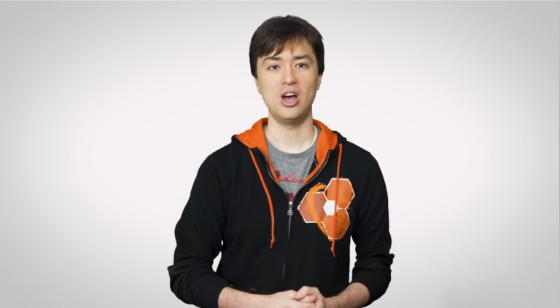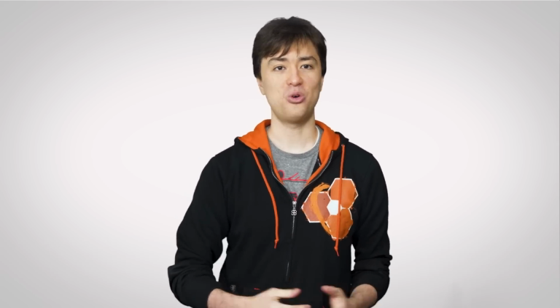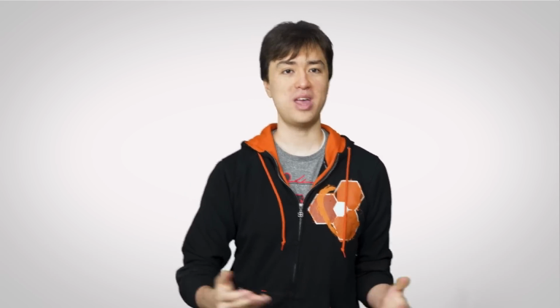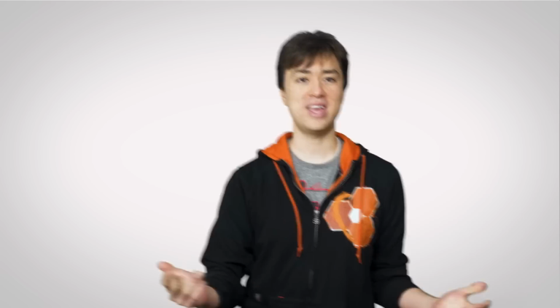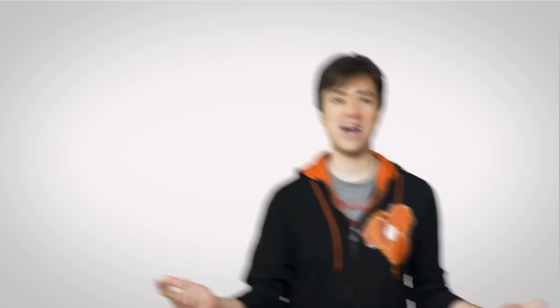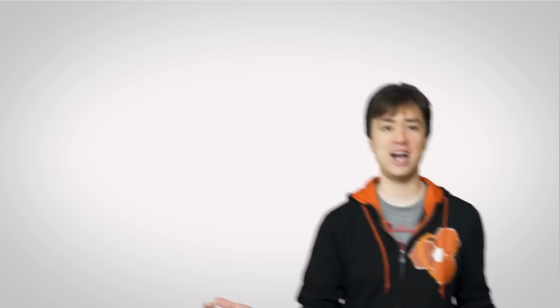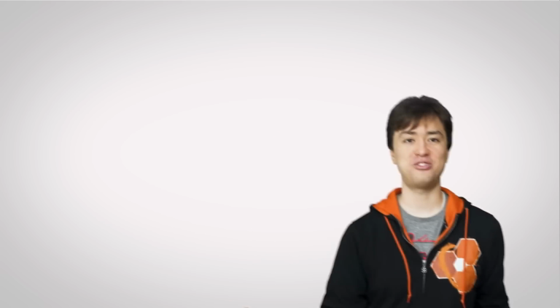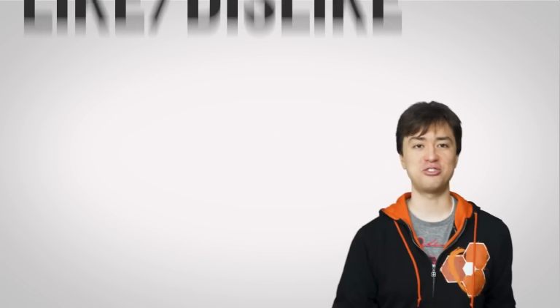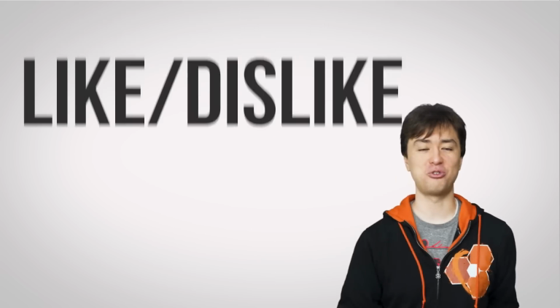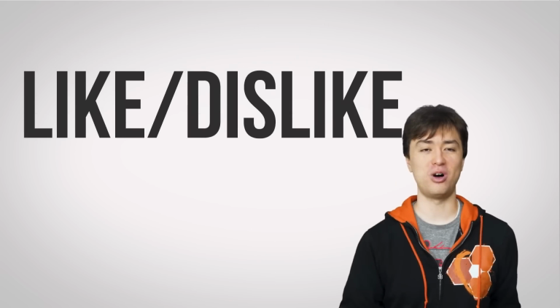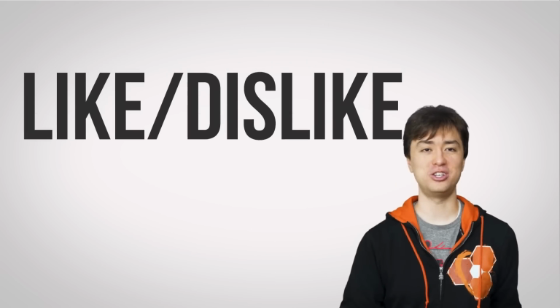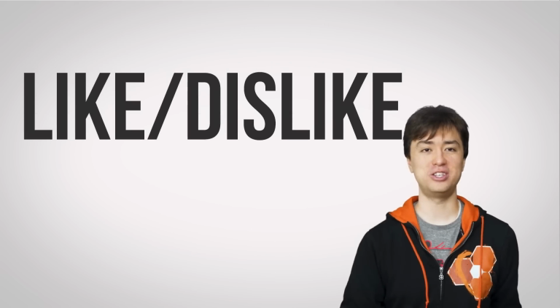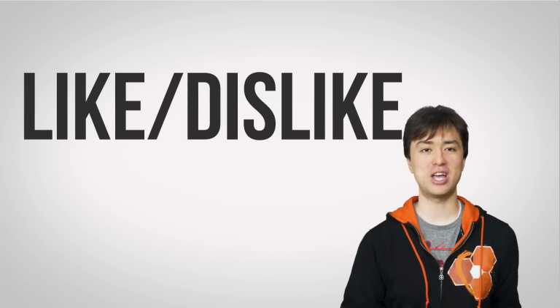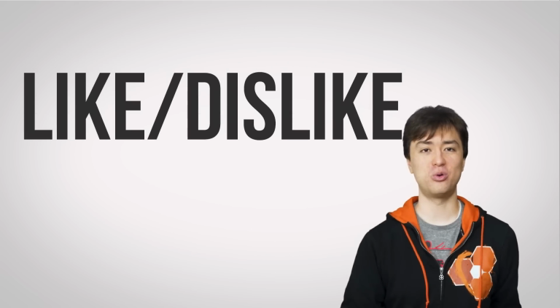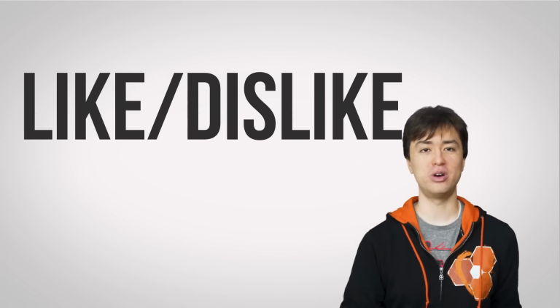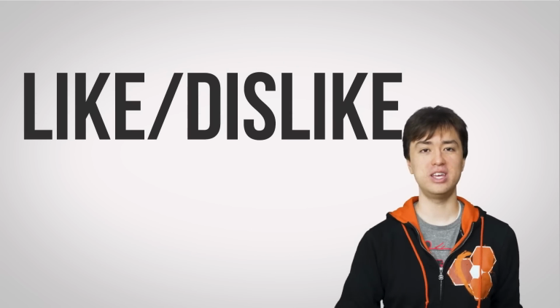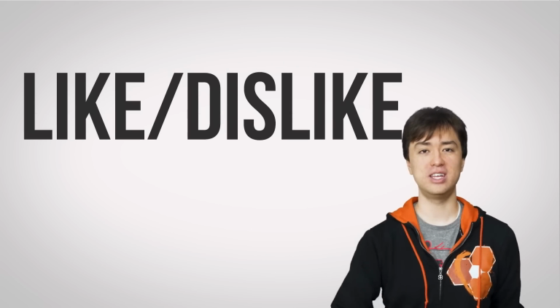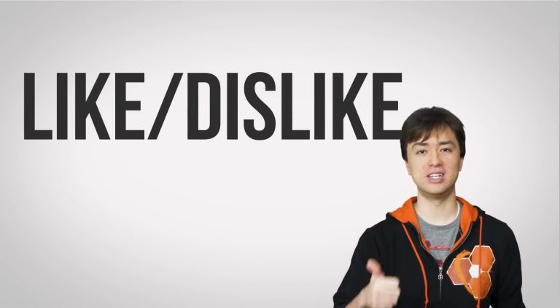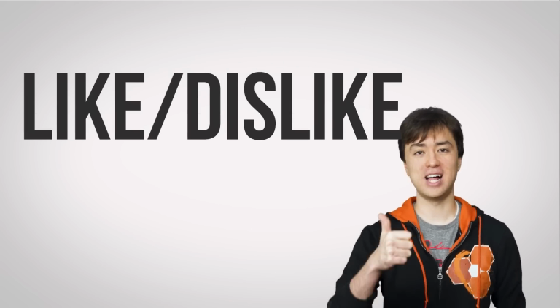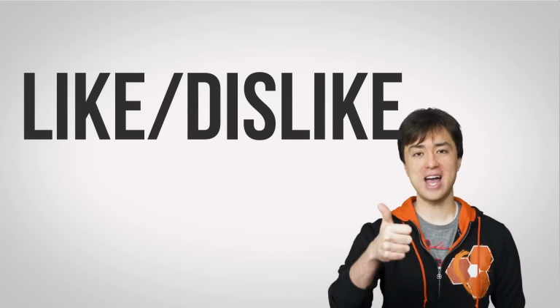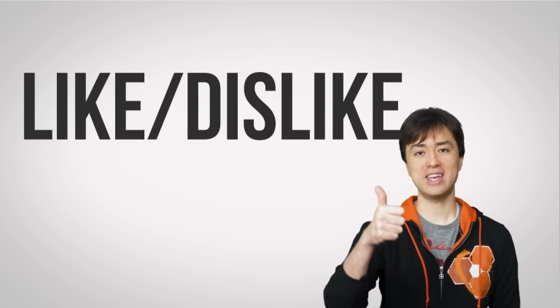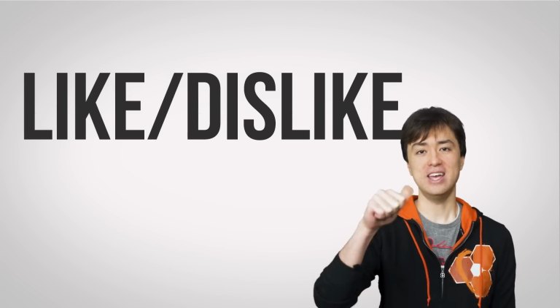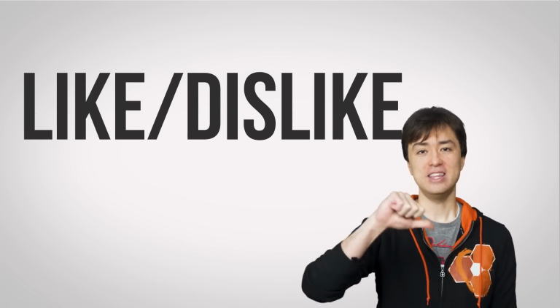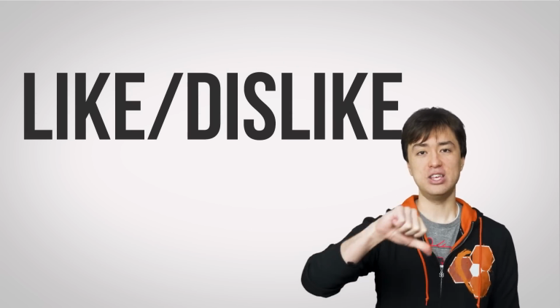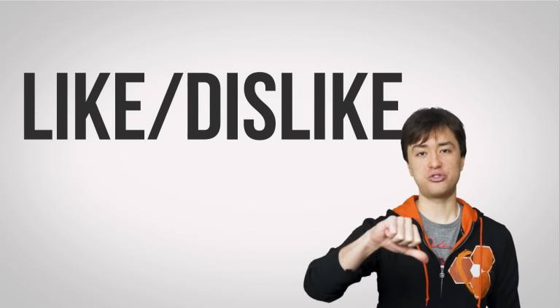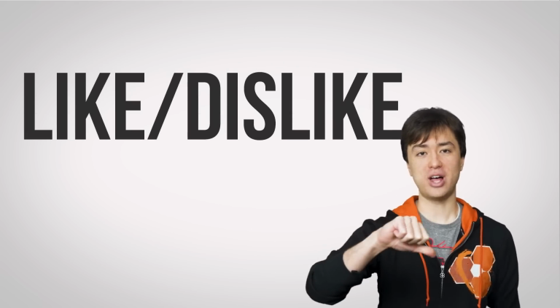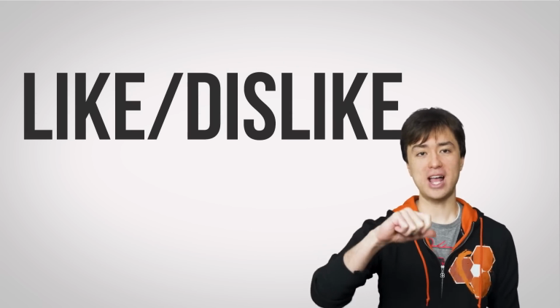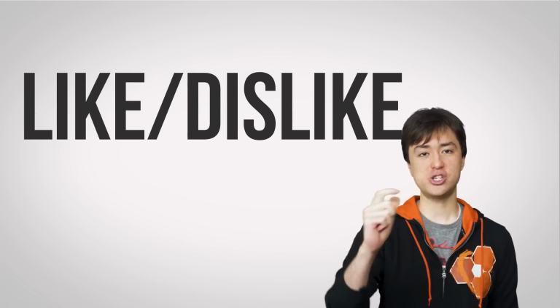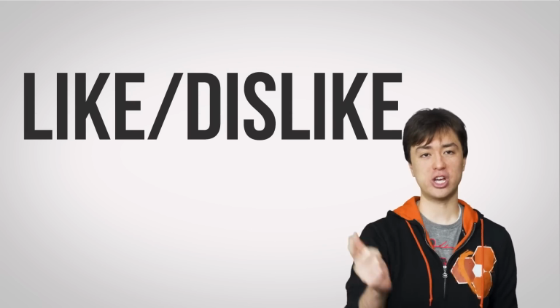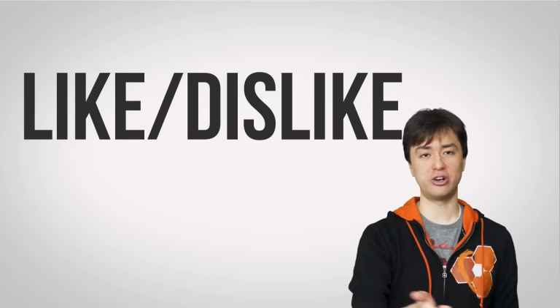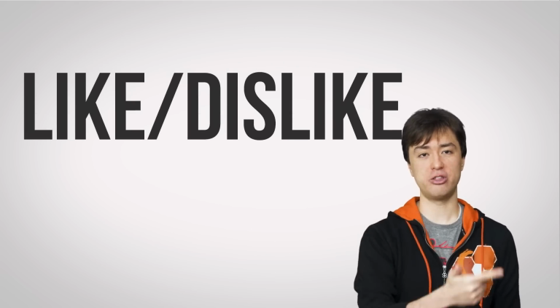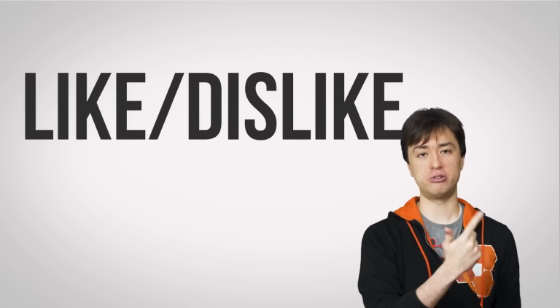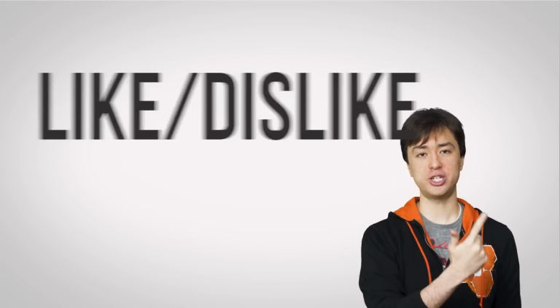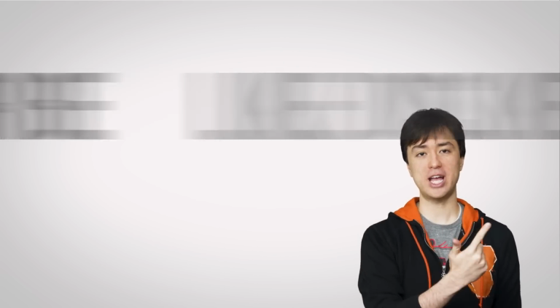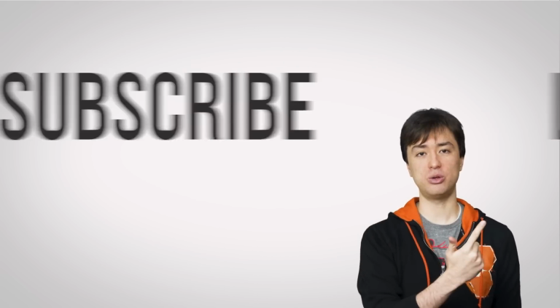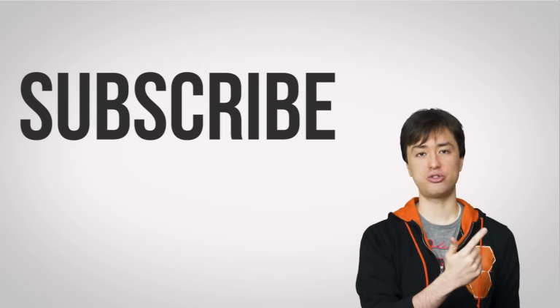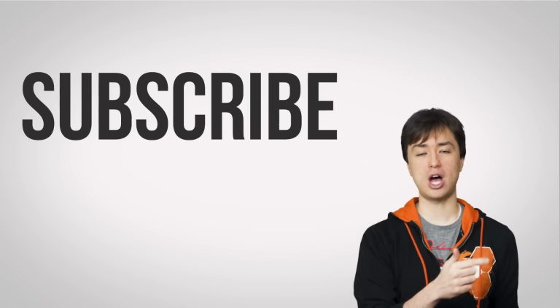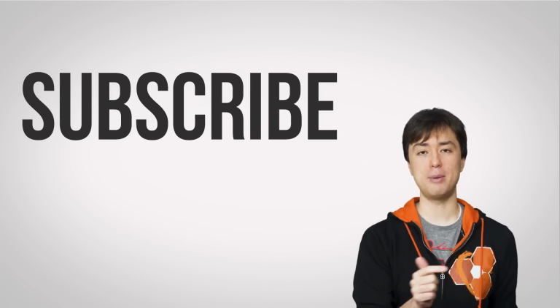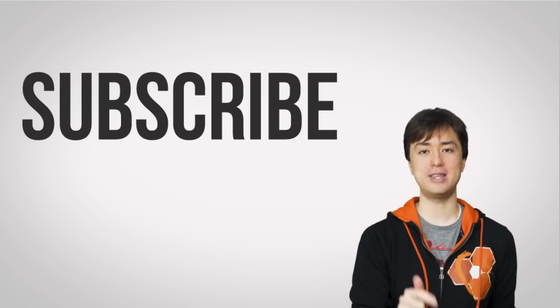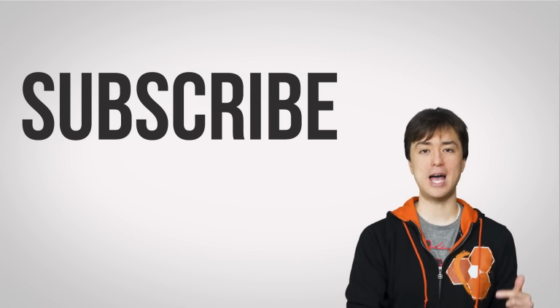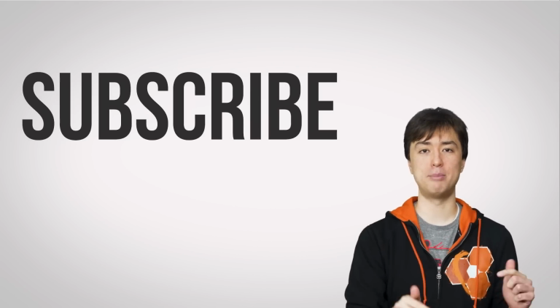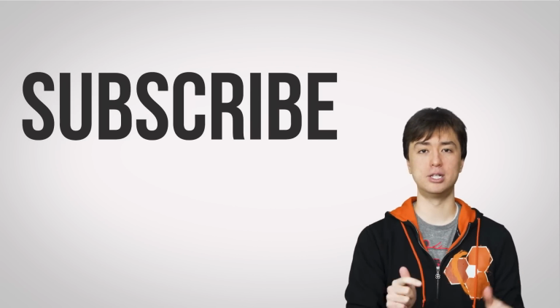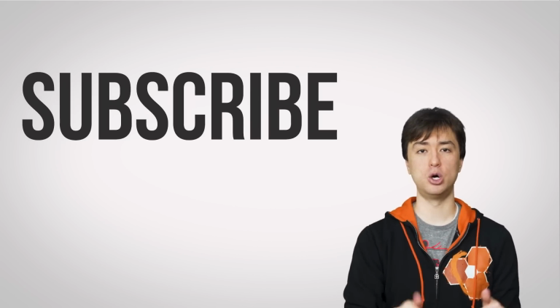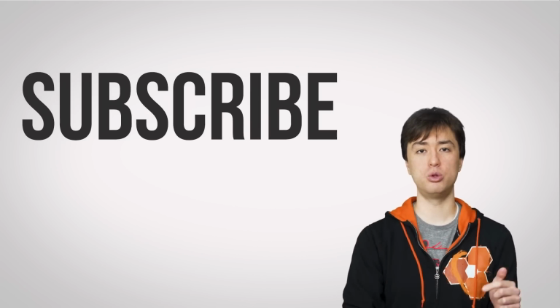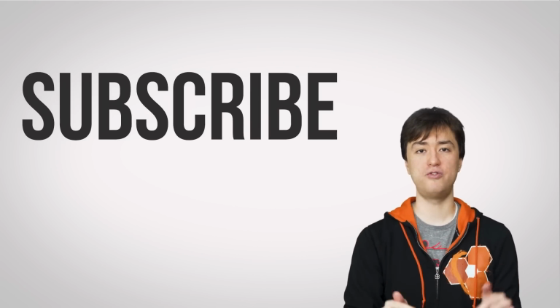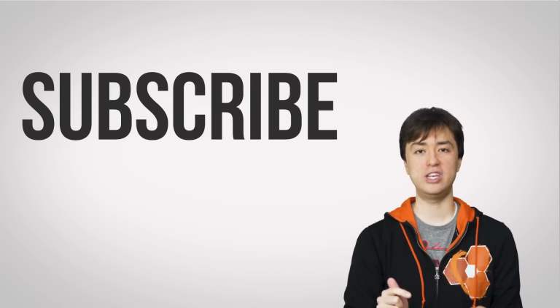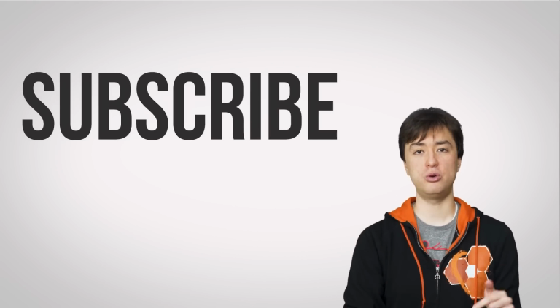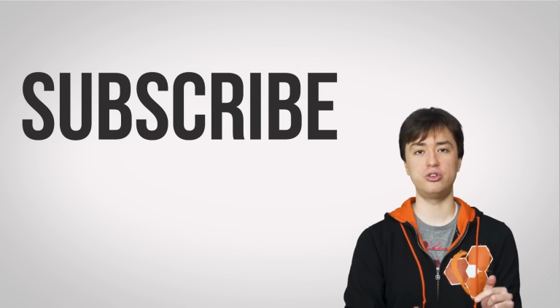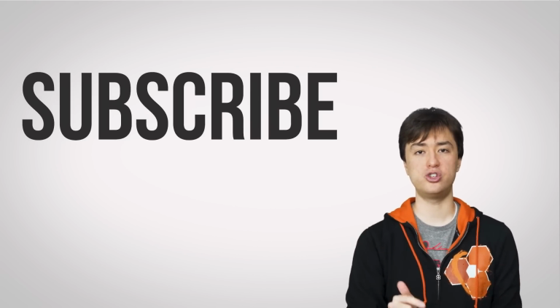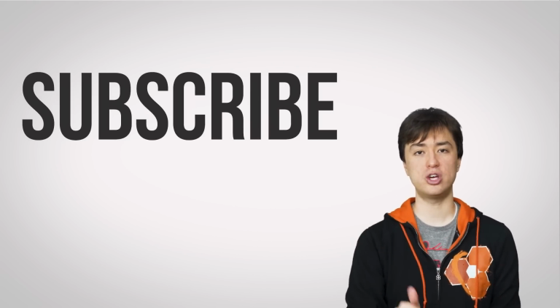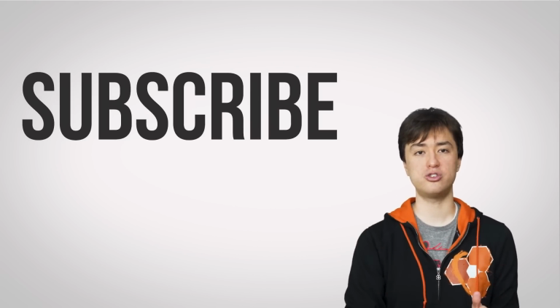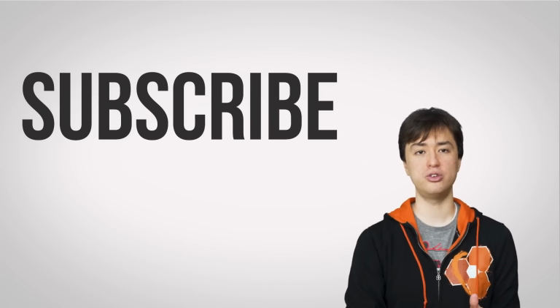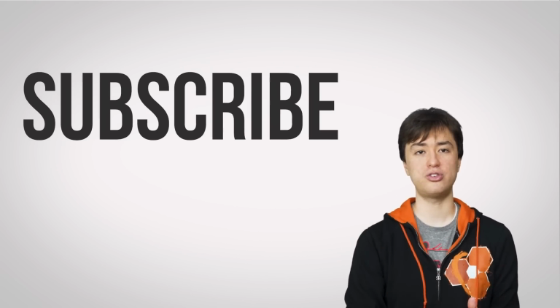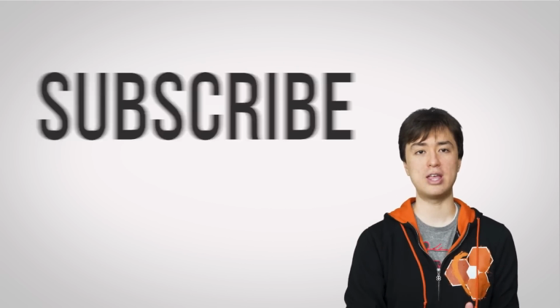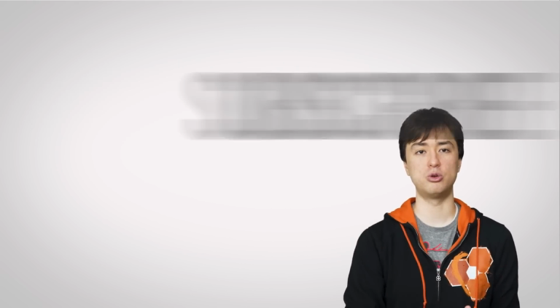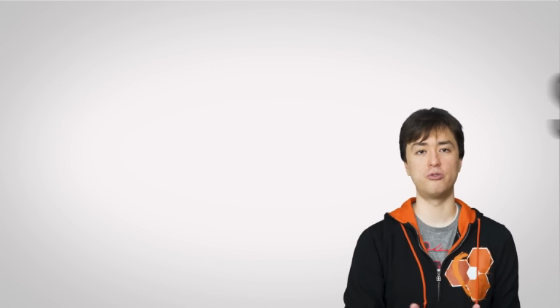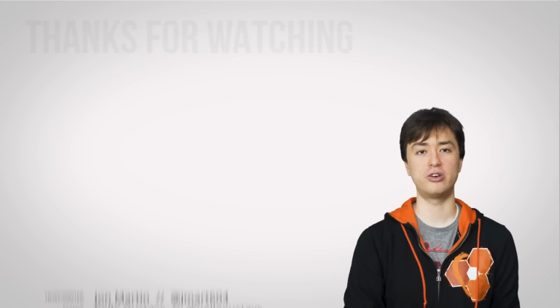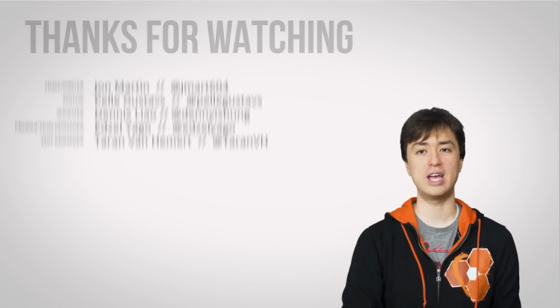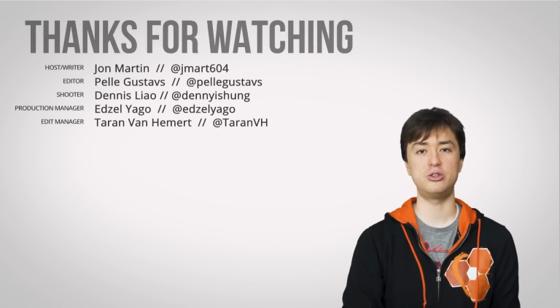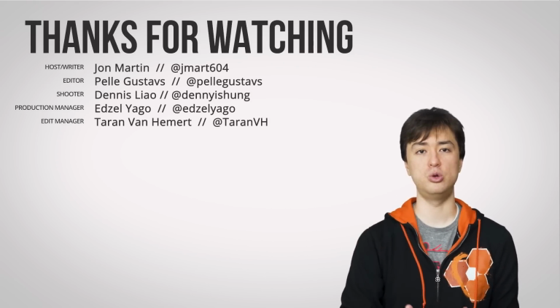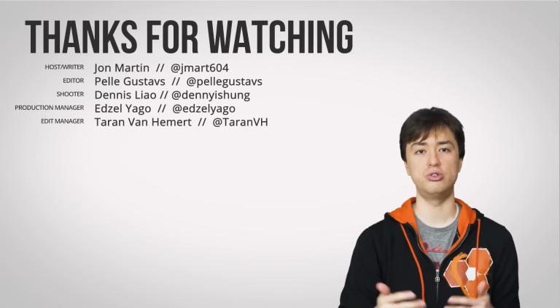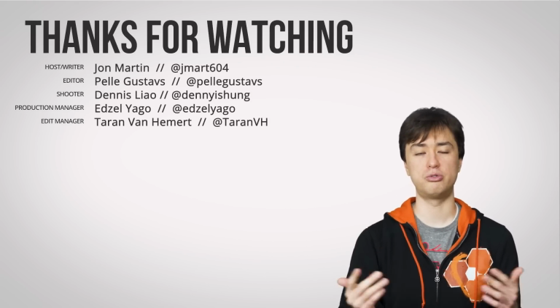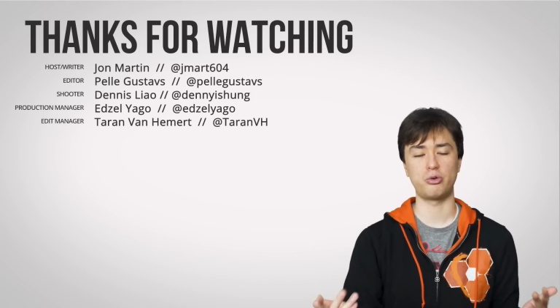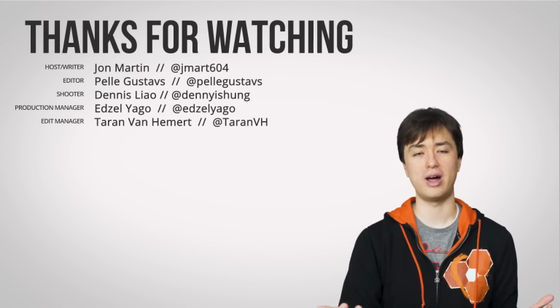Okay guys, thanks for watching TechWiki. Like, dislike, check out other channels, comment down below with video suggestions, and don't forget to subscribe.